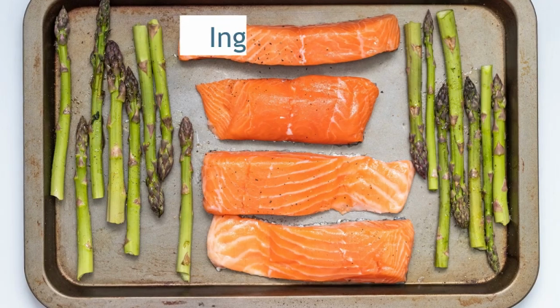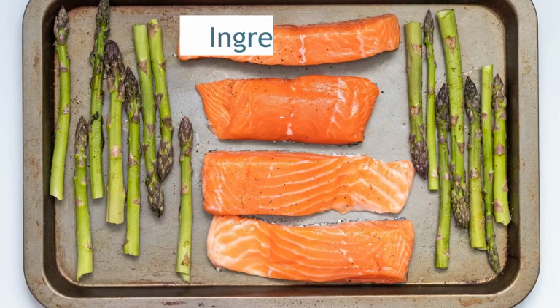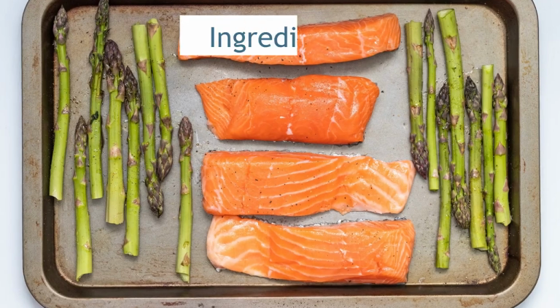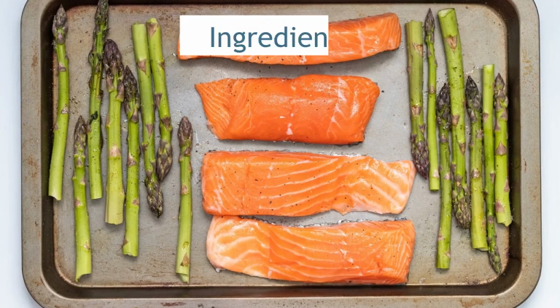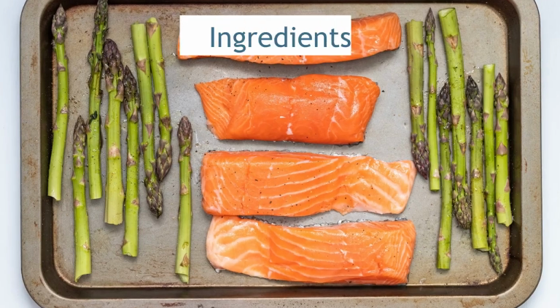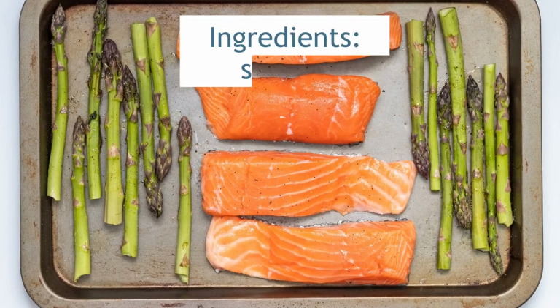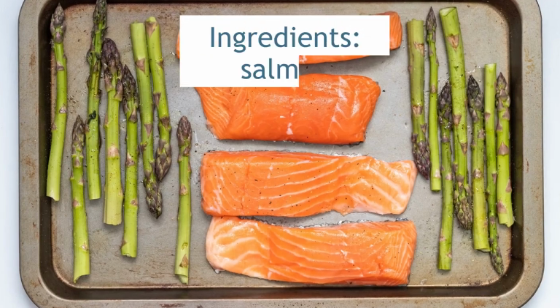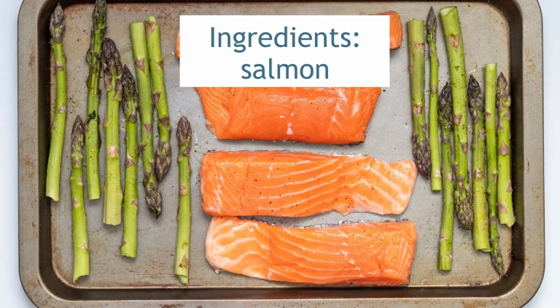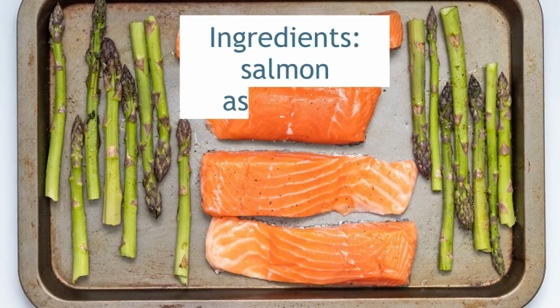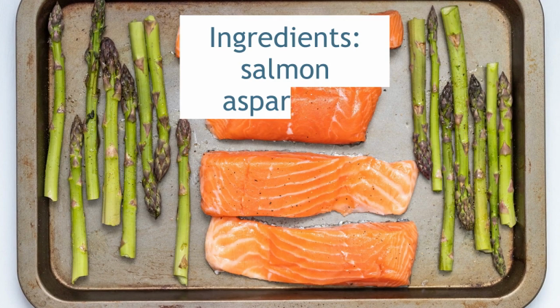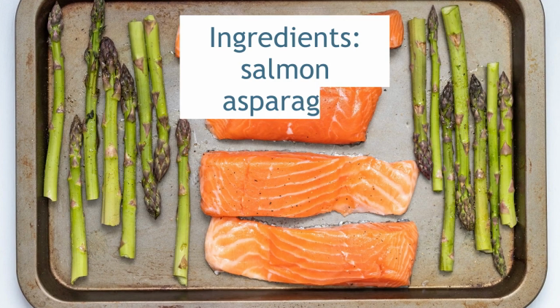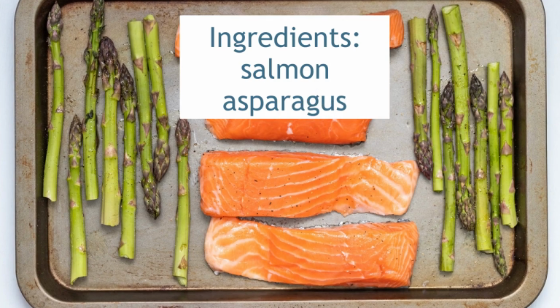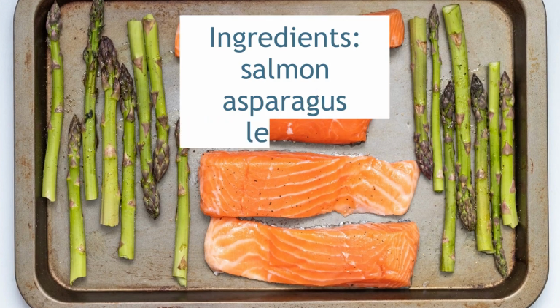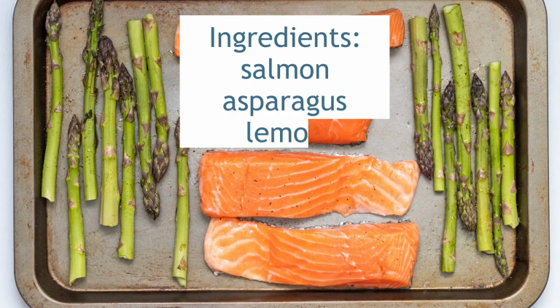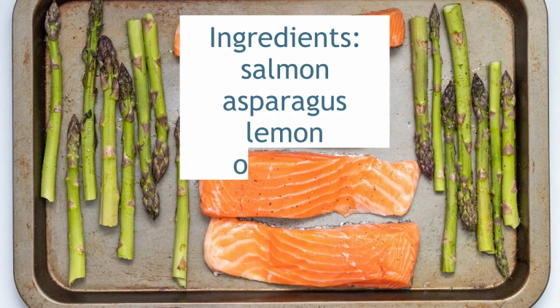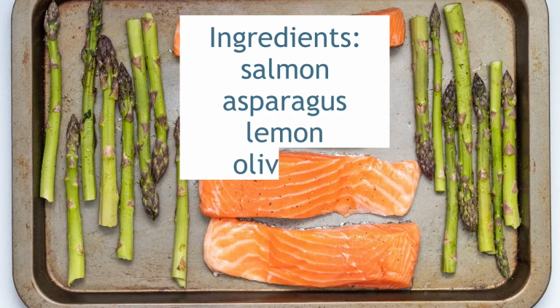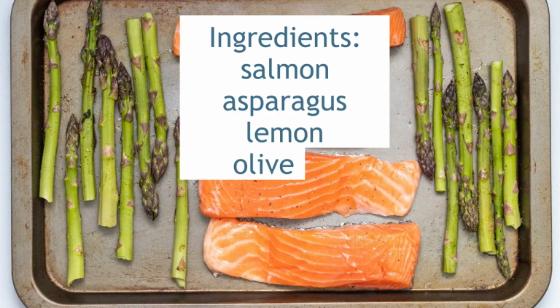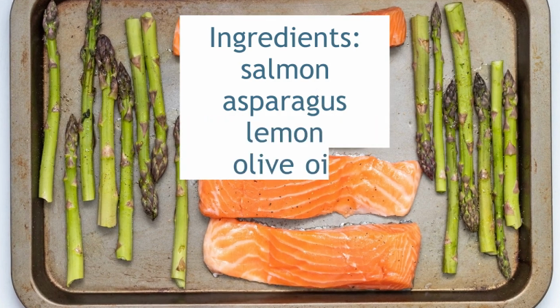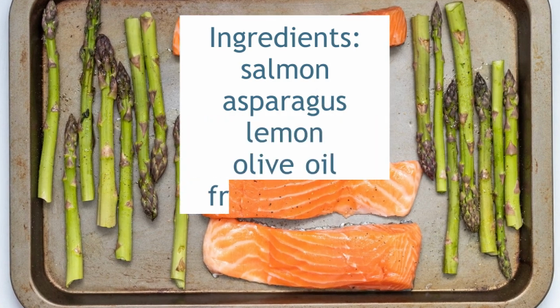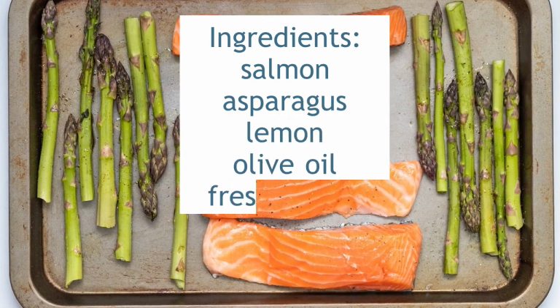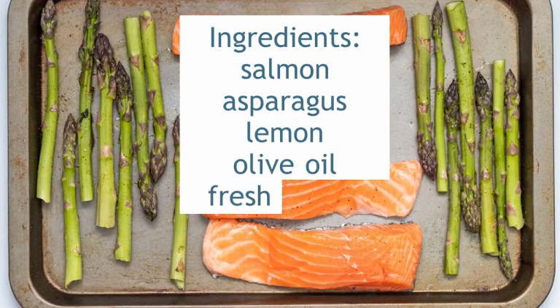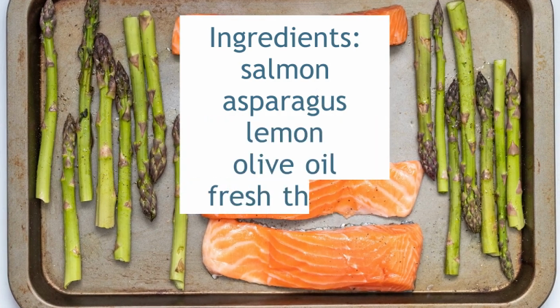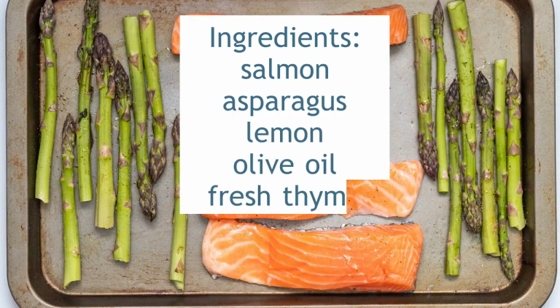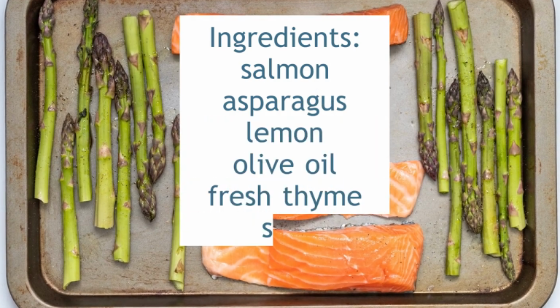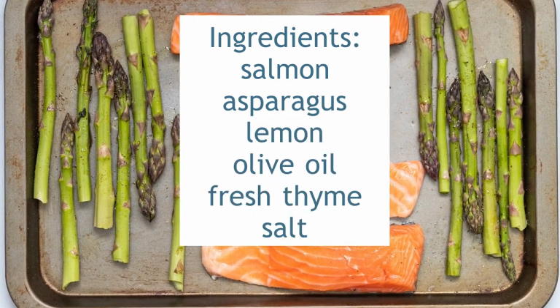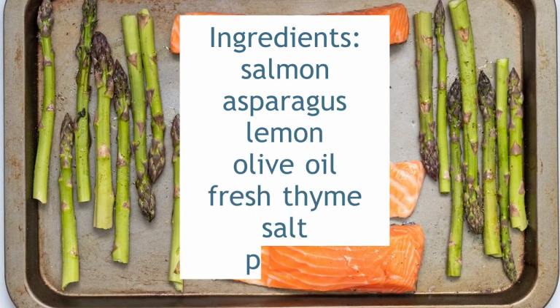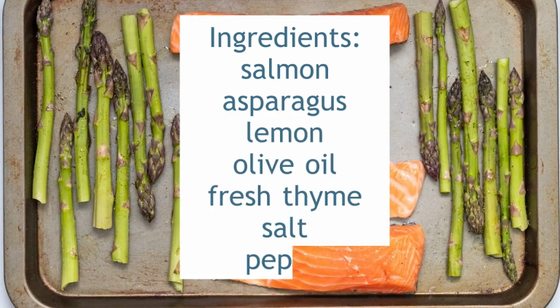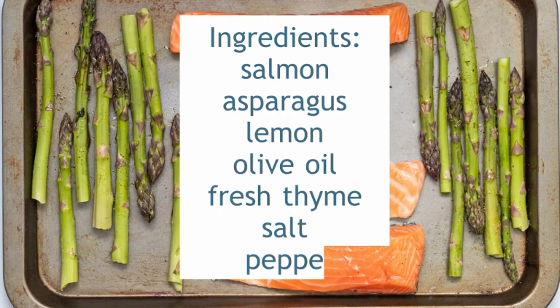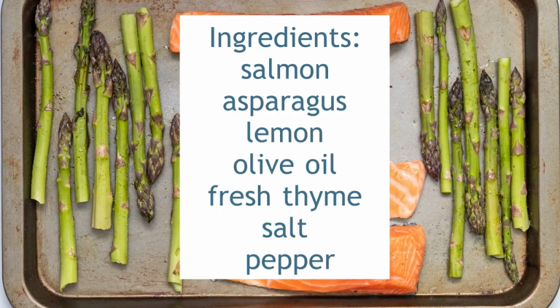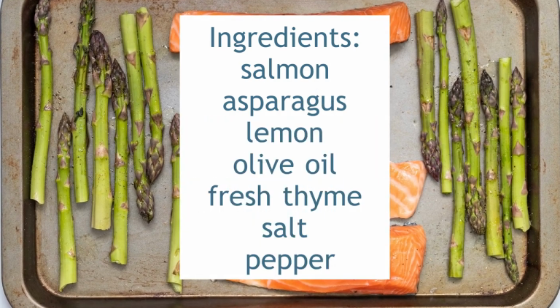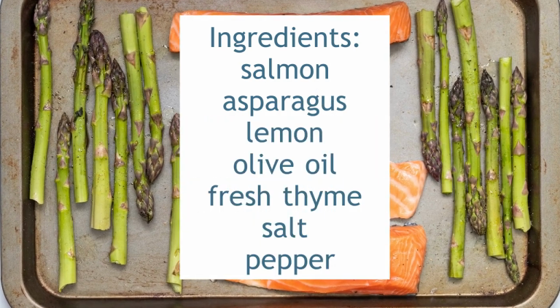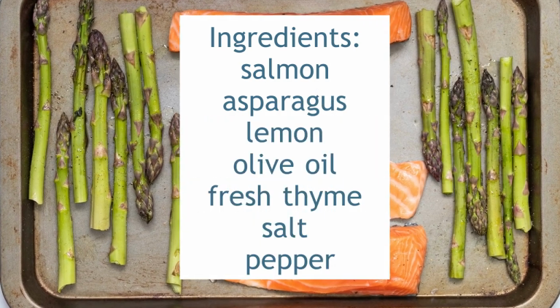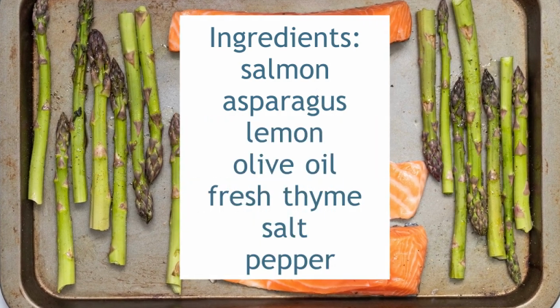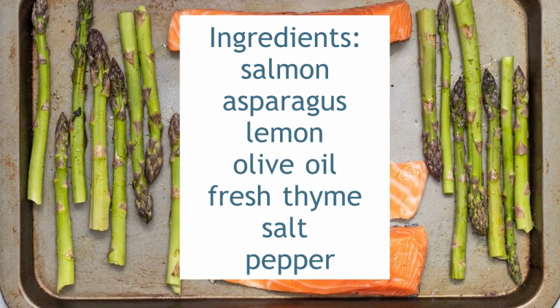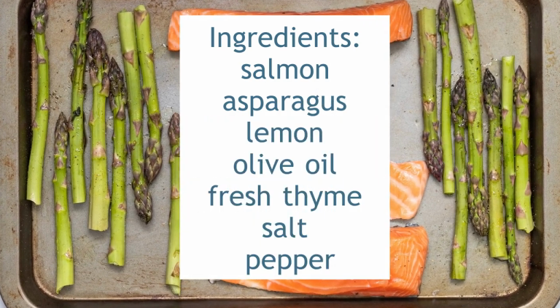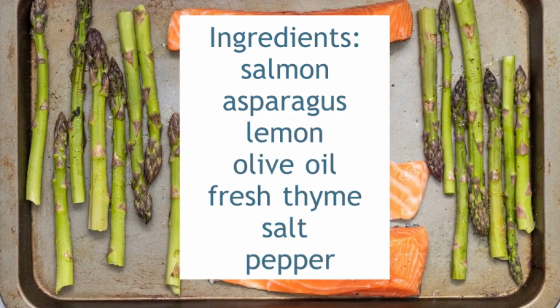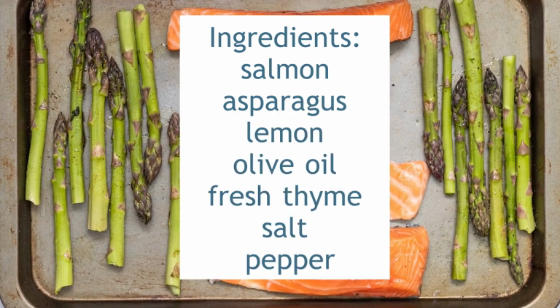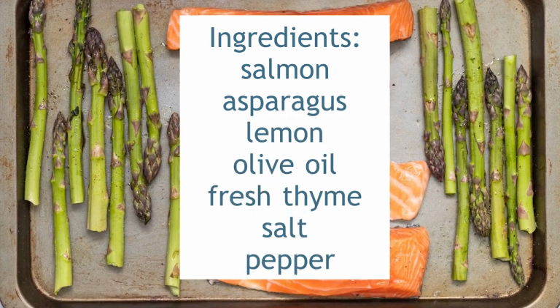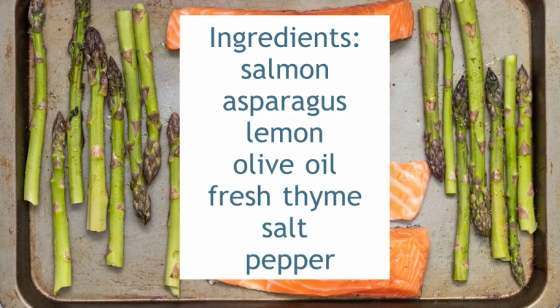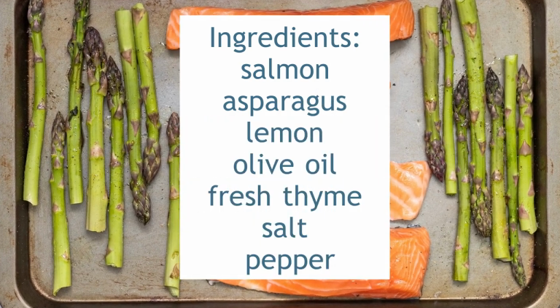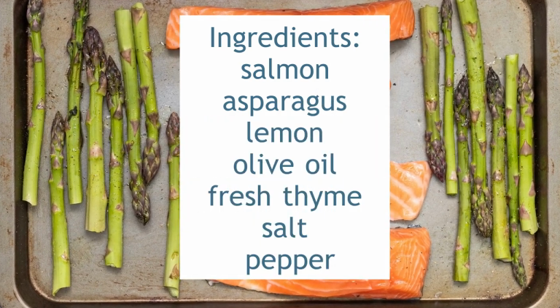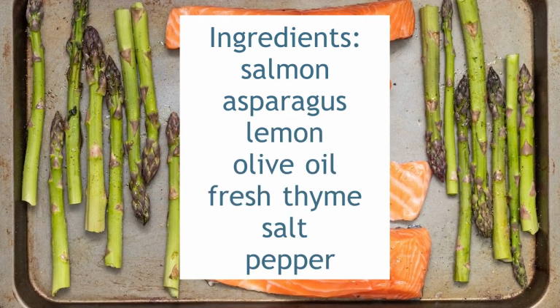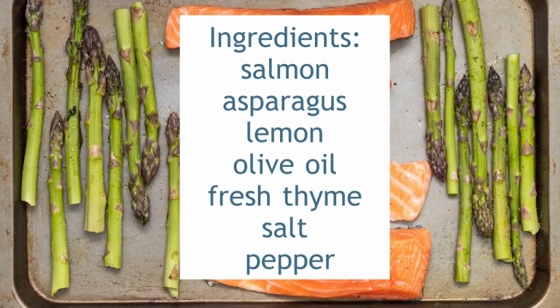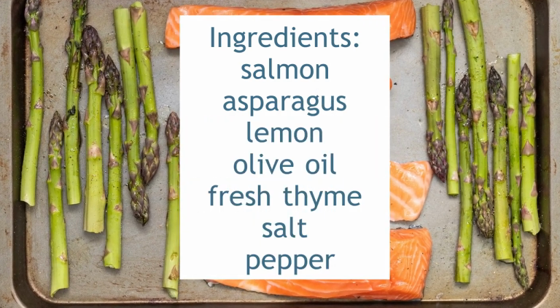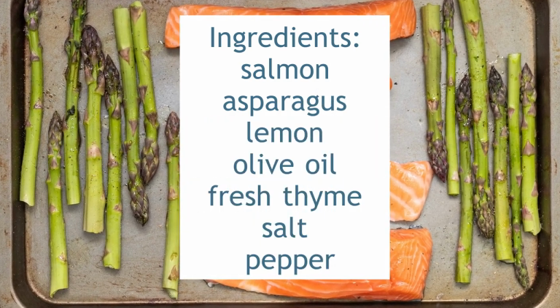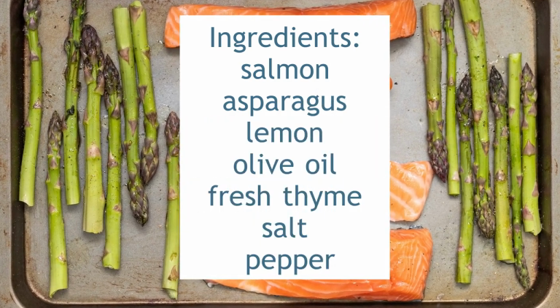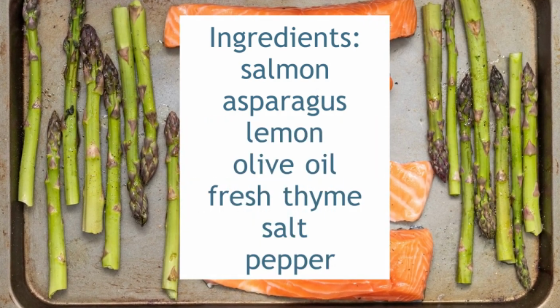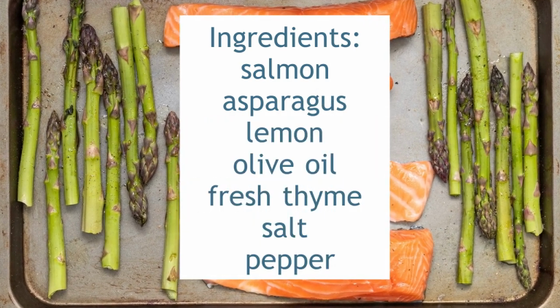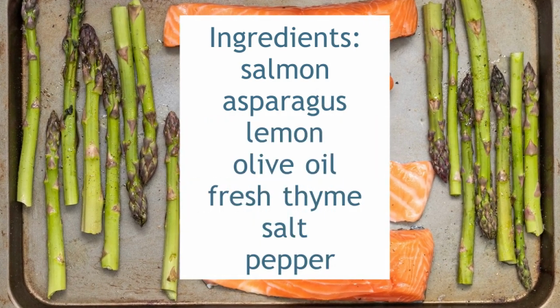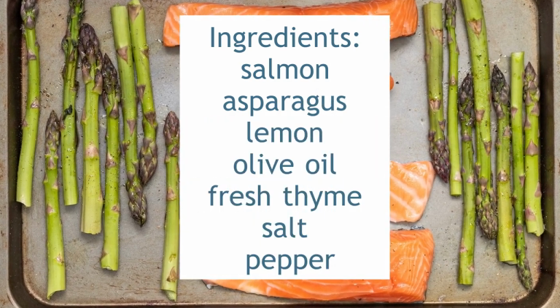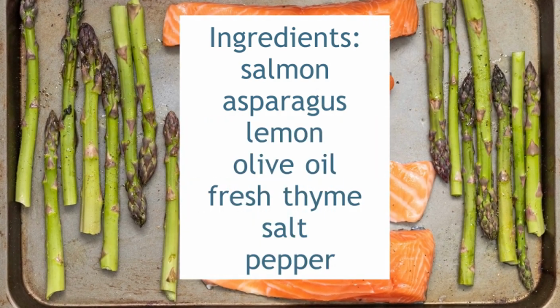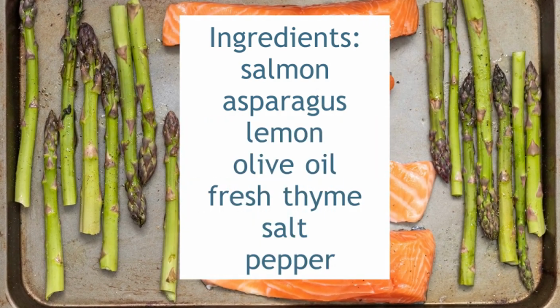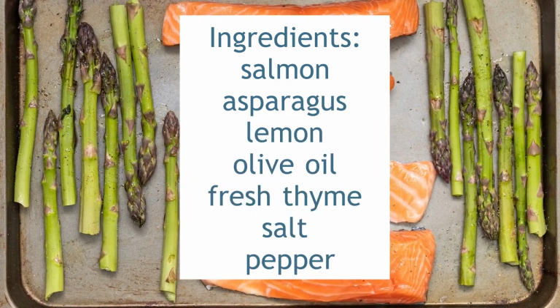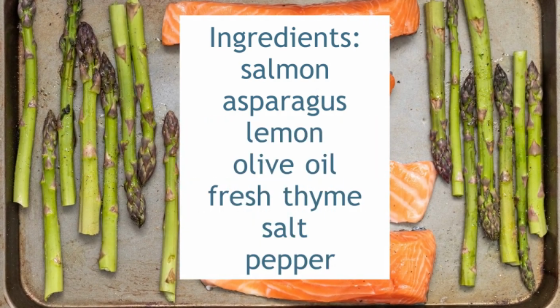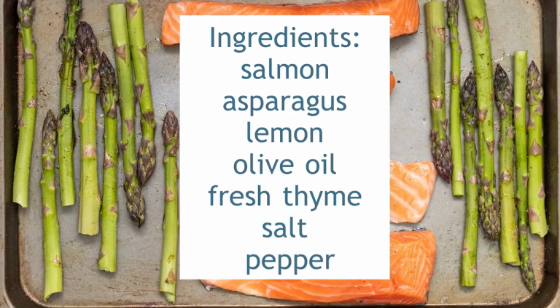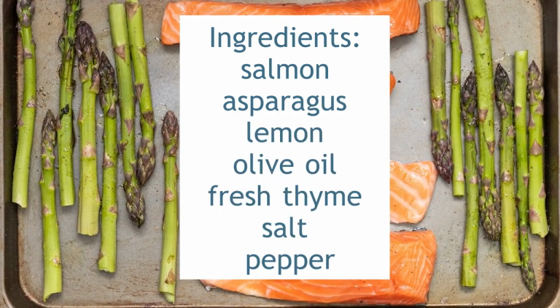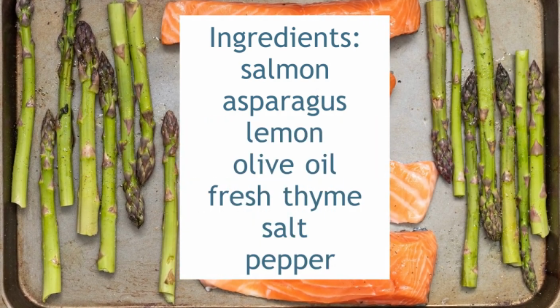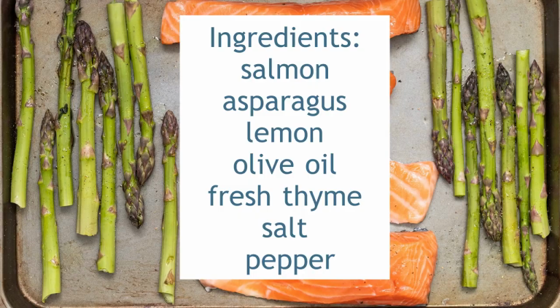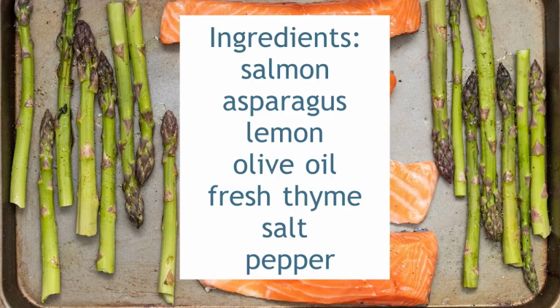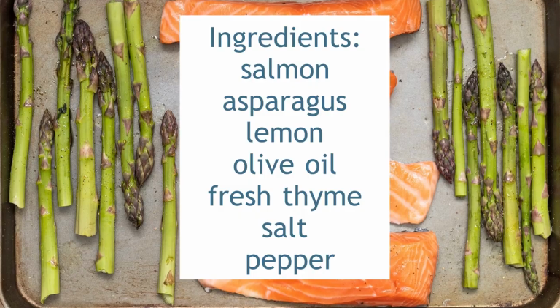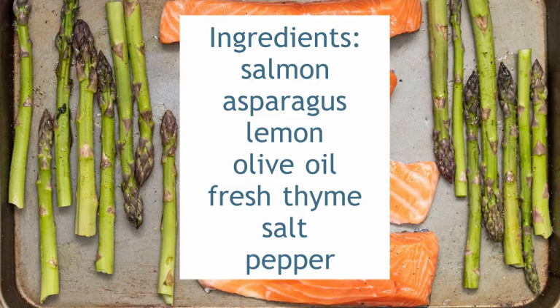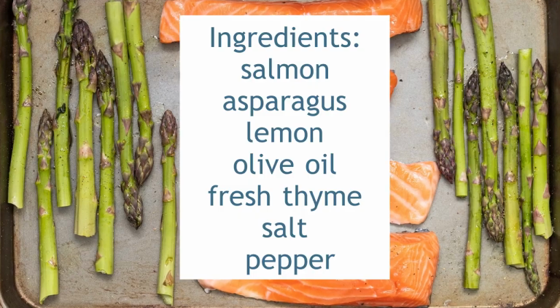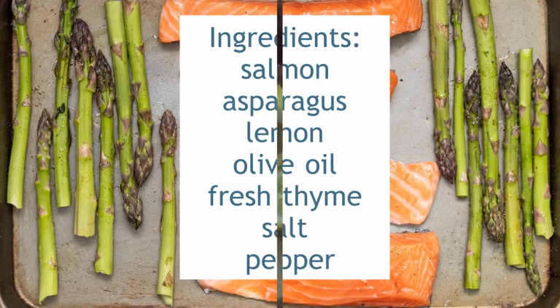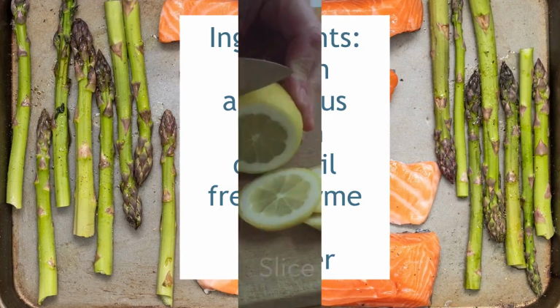You will need salmon, asparagus, lemon, olive oil, fresh thyme and seasoning.